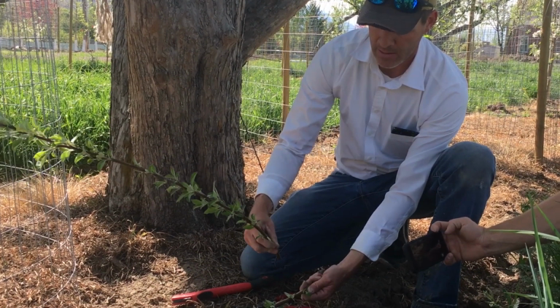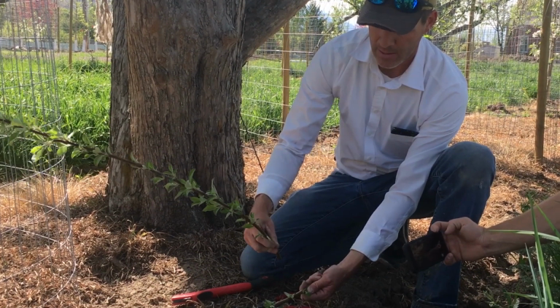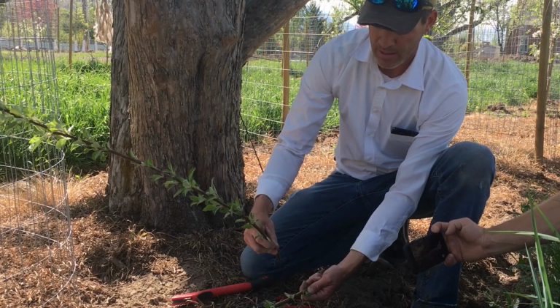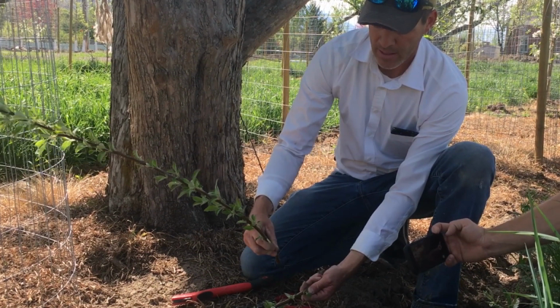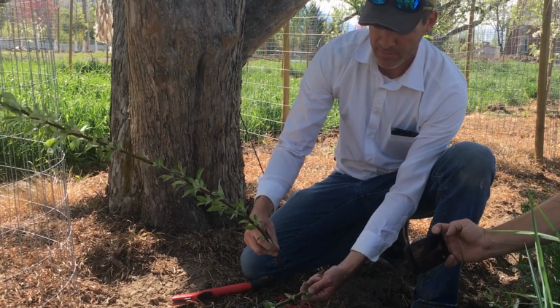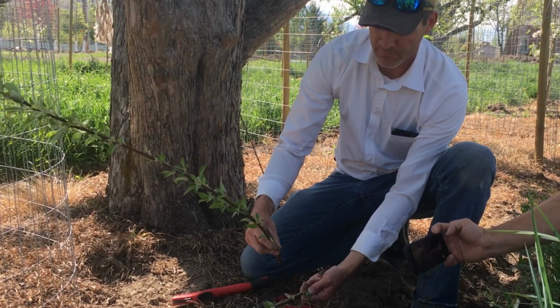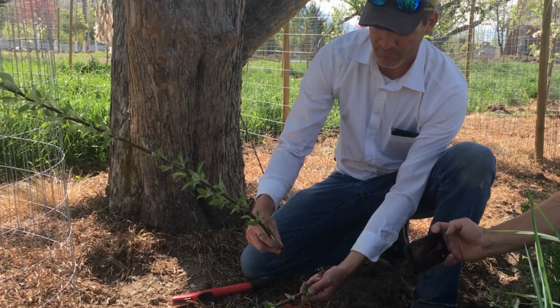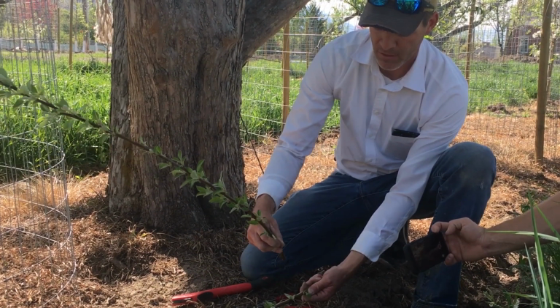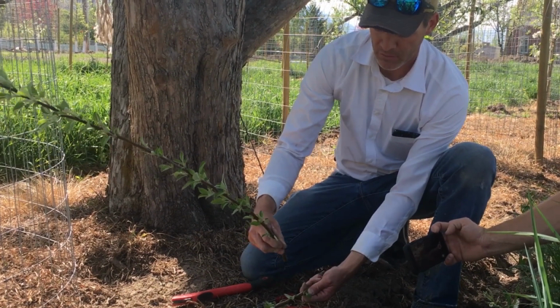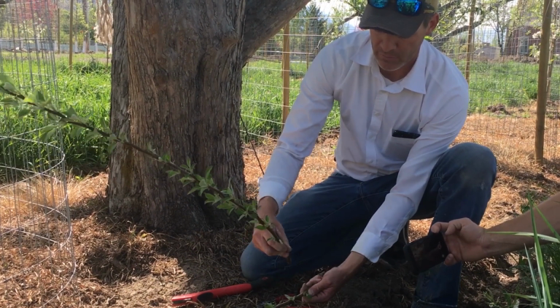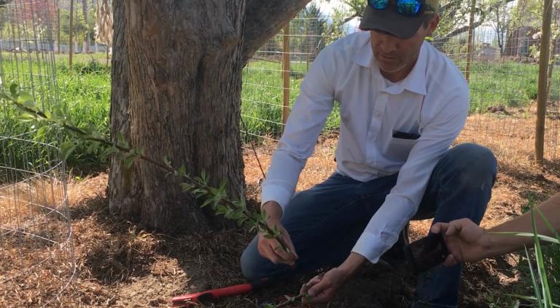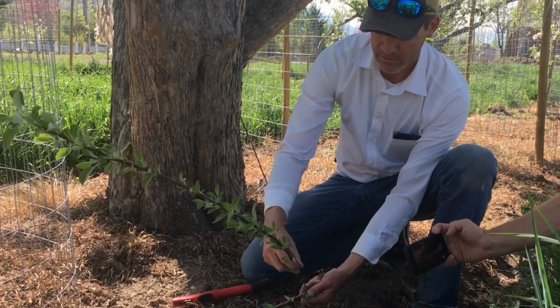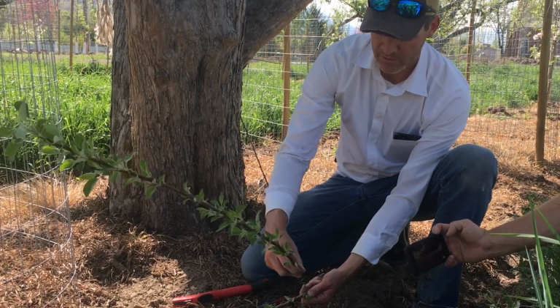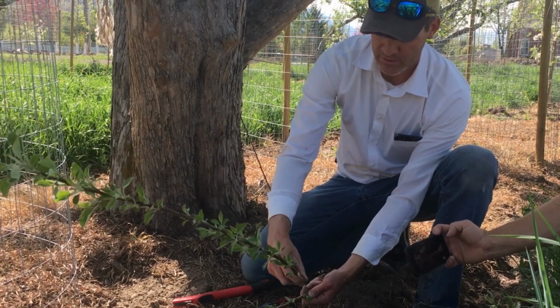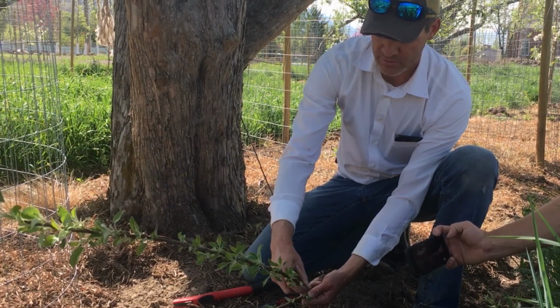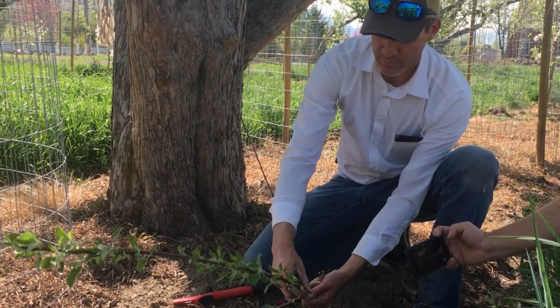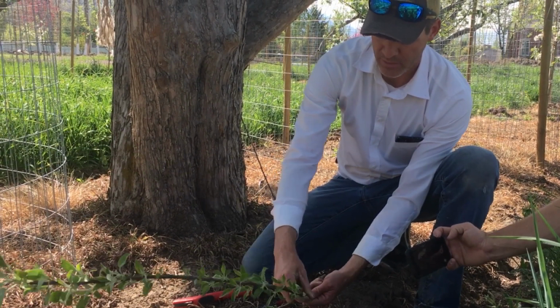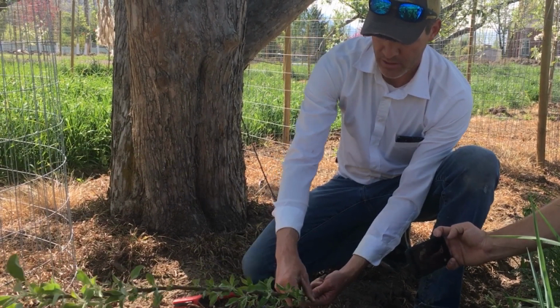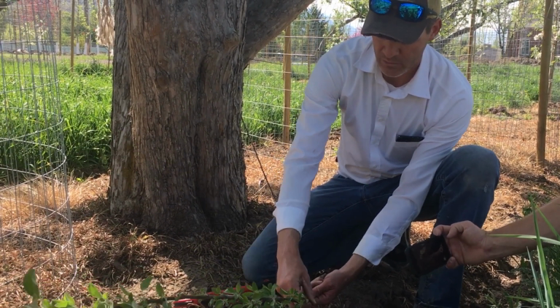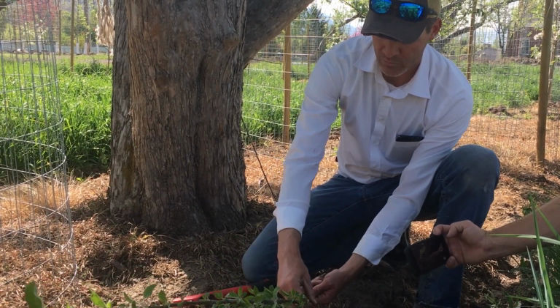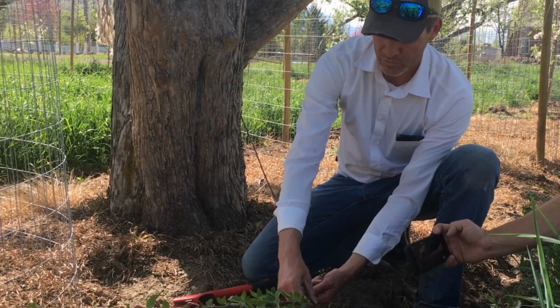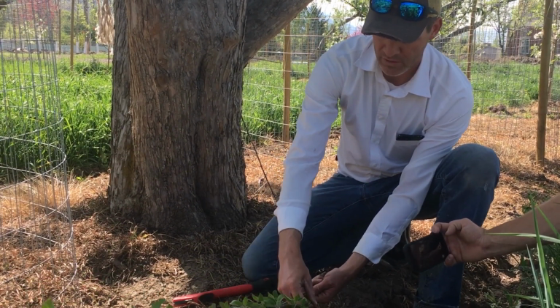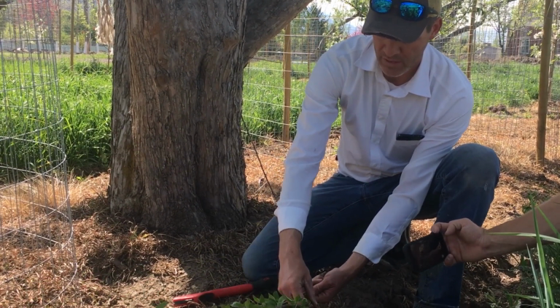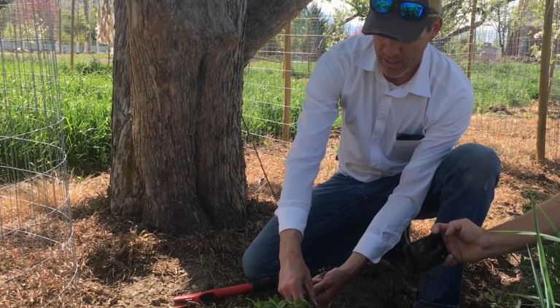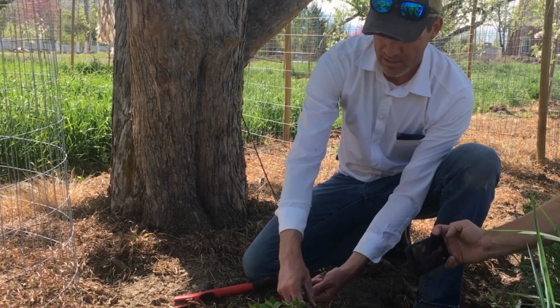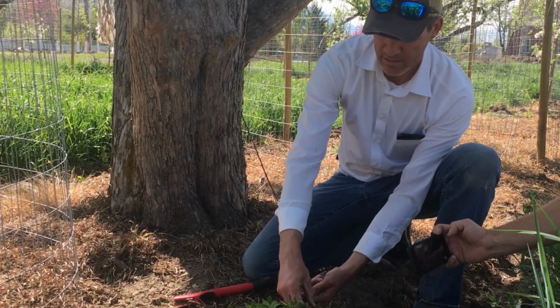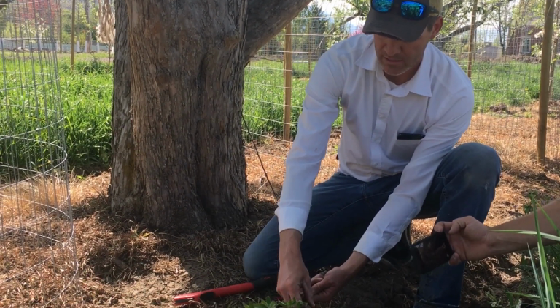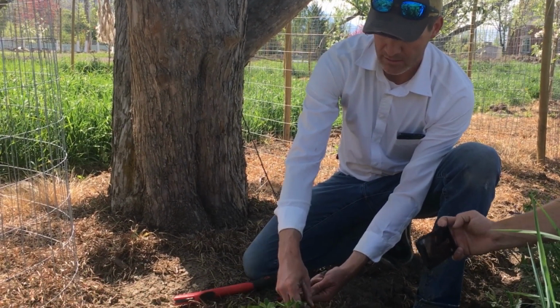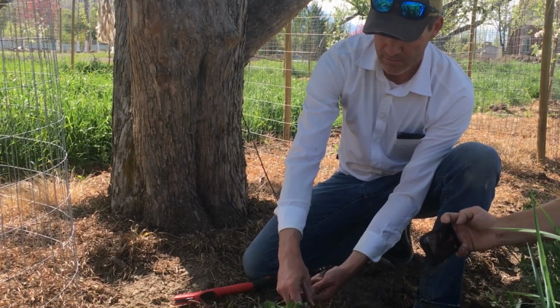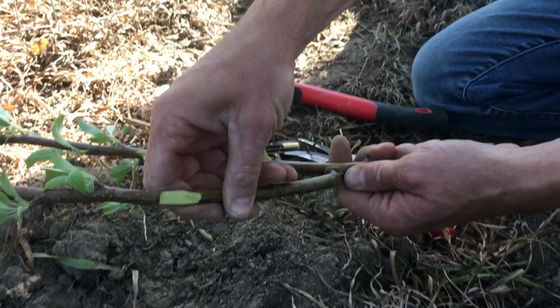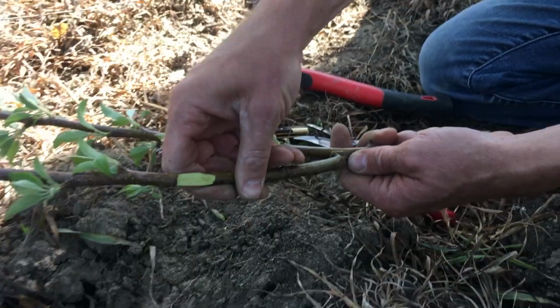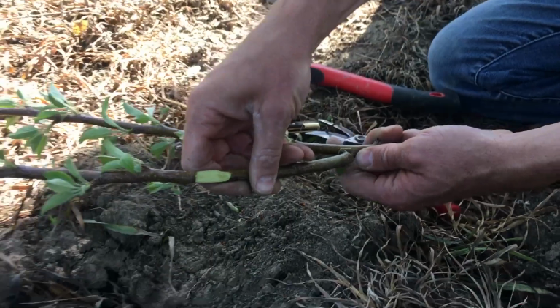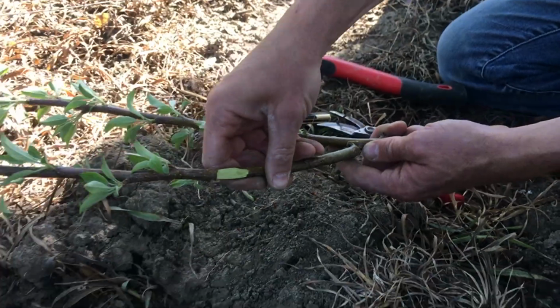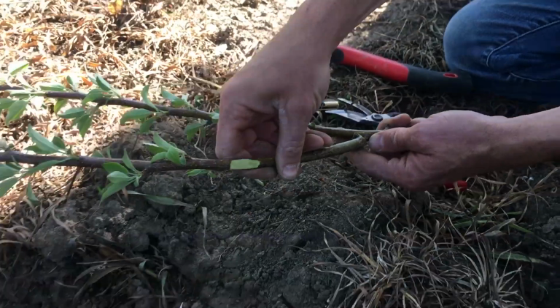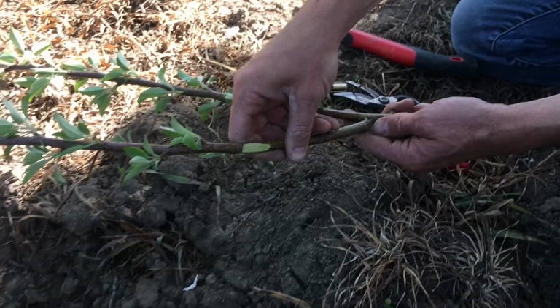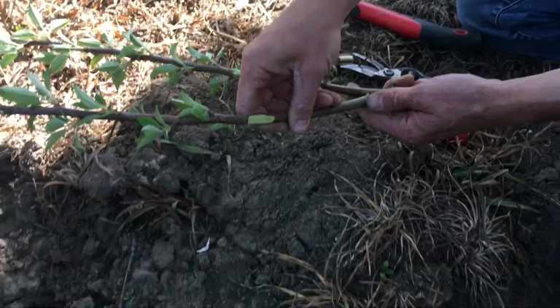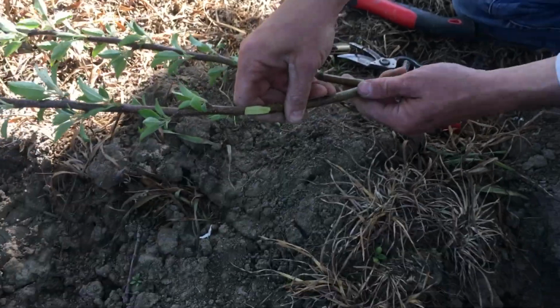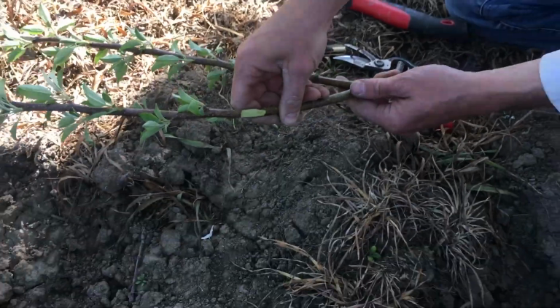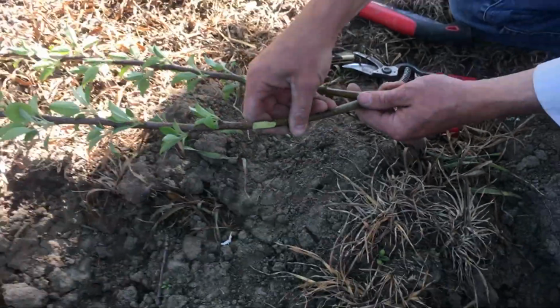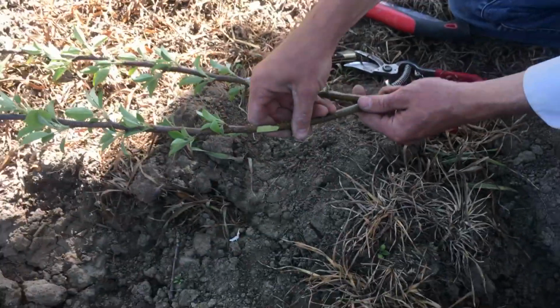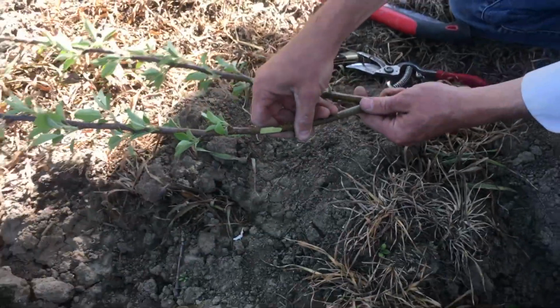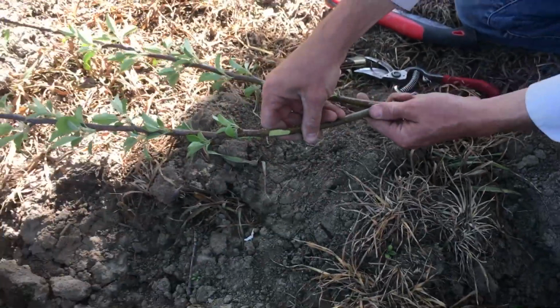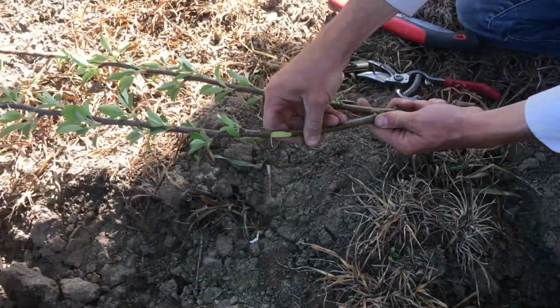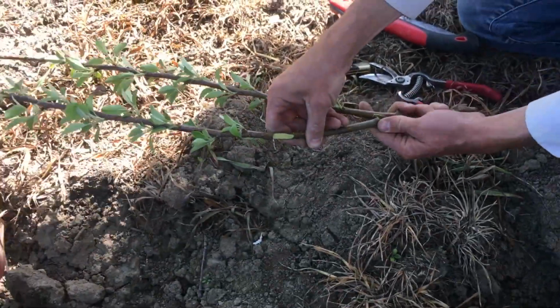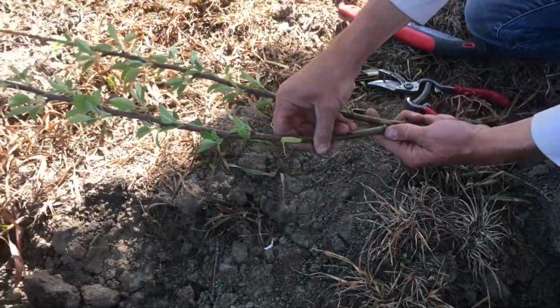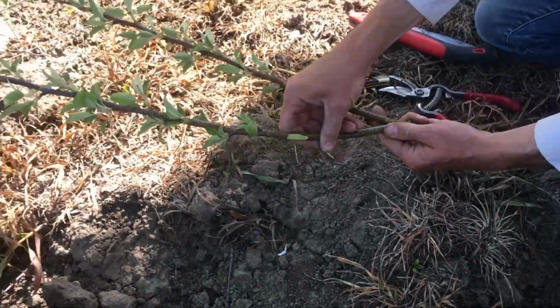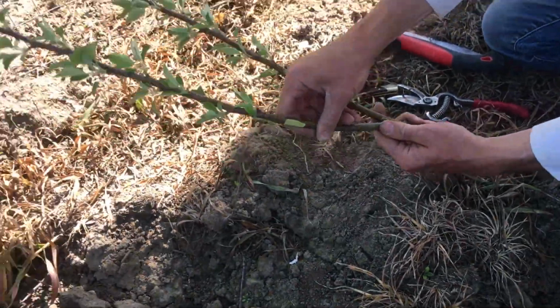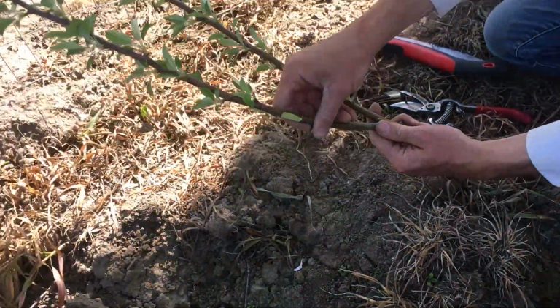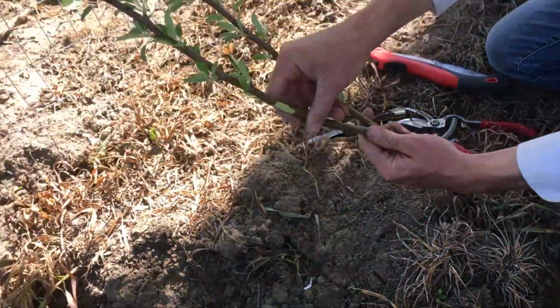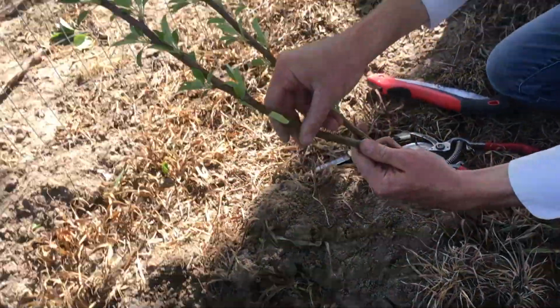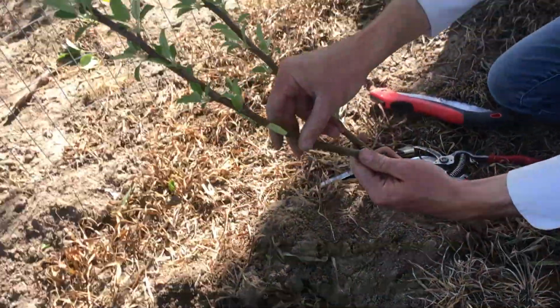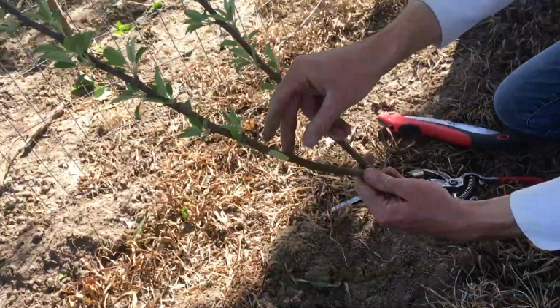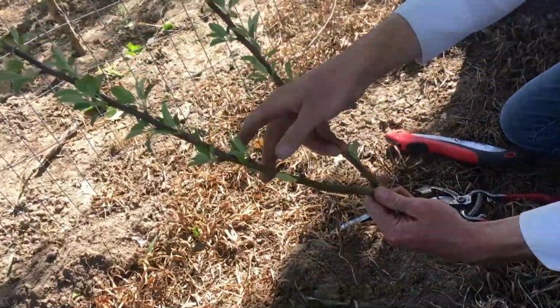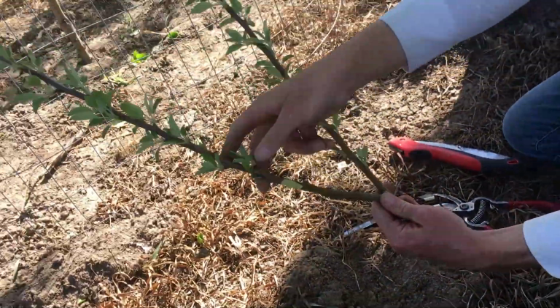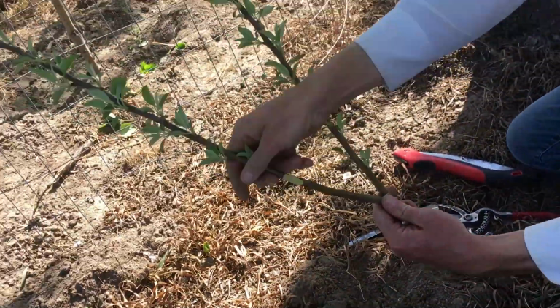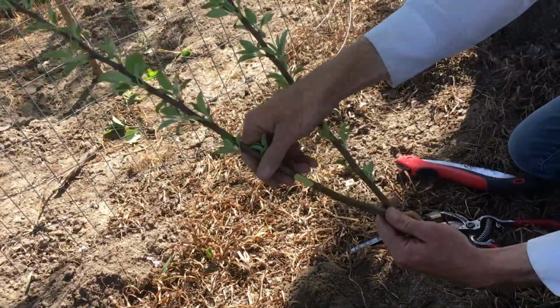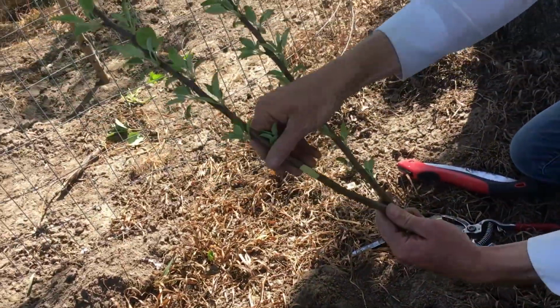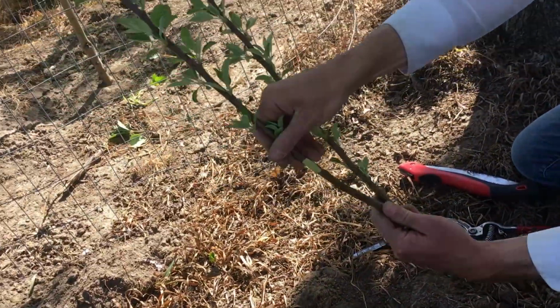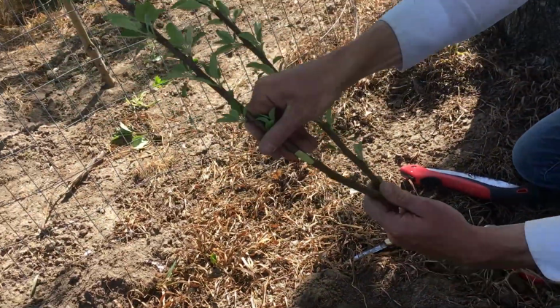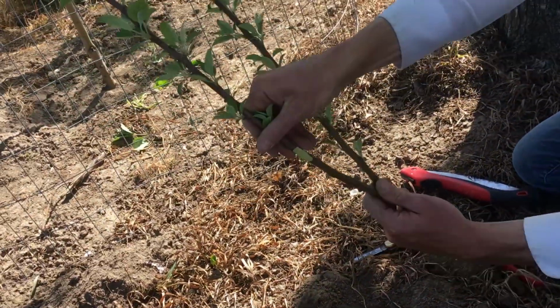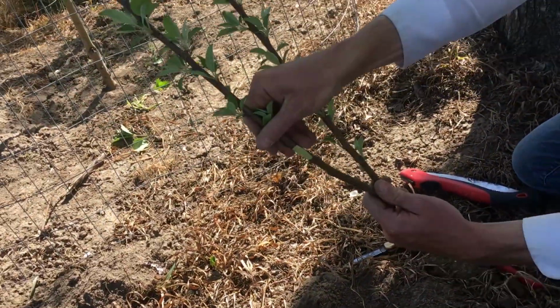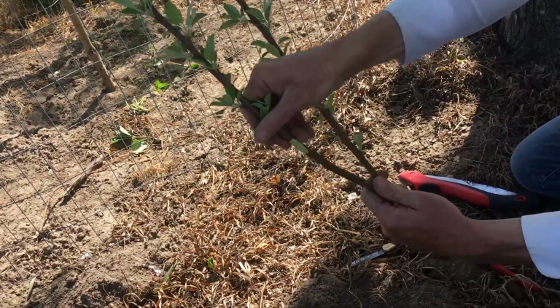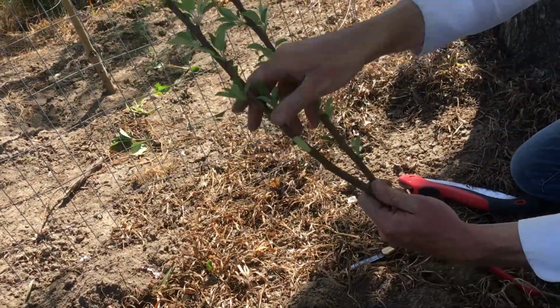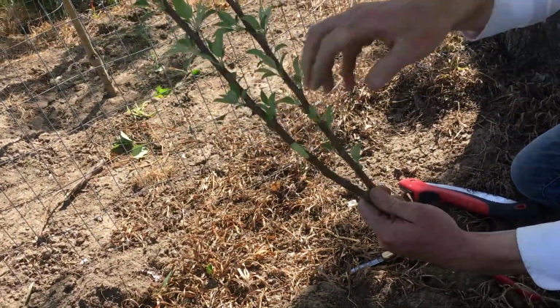And the following year, this bud will then grow a new branch coming off the edge.